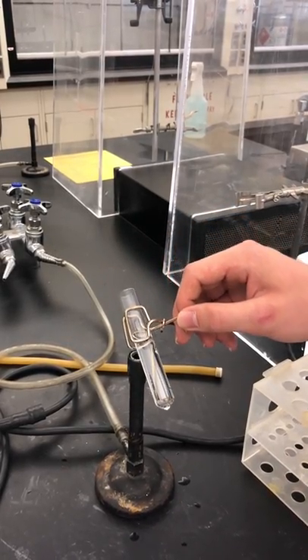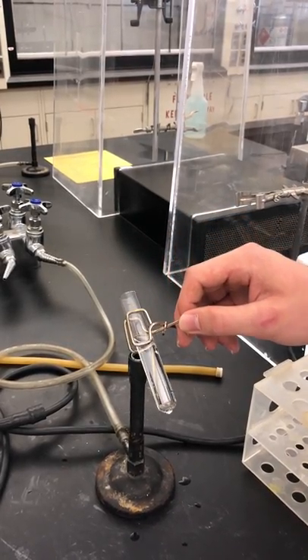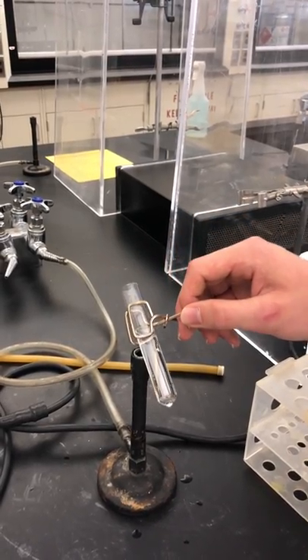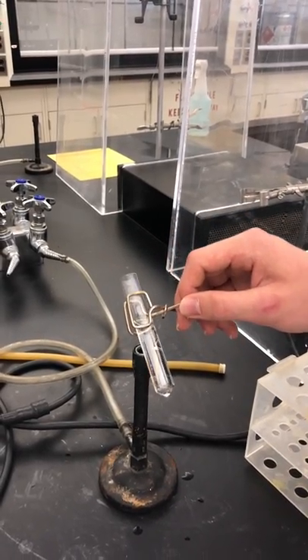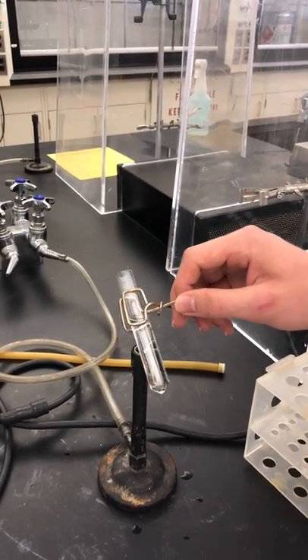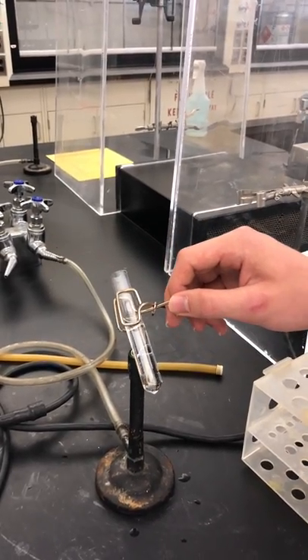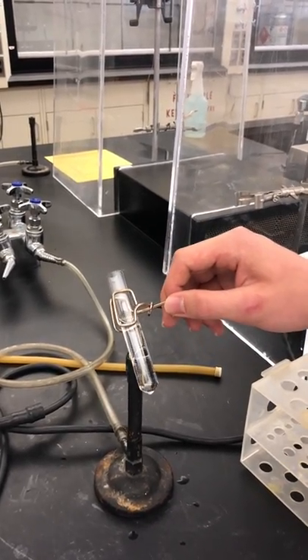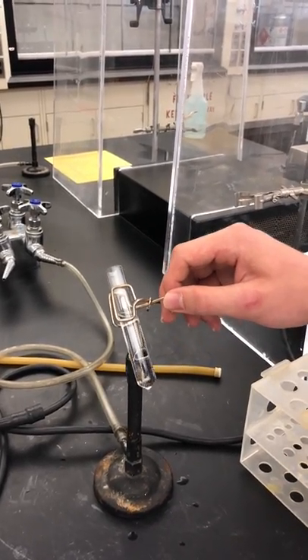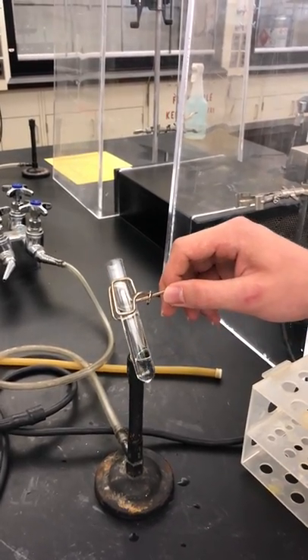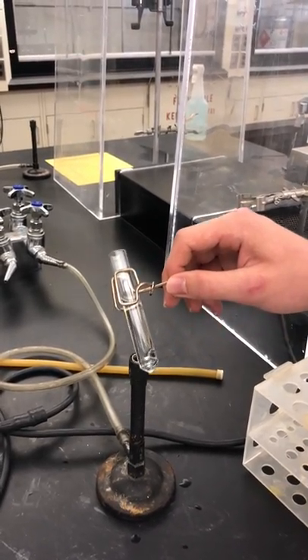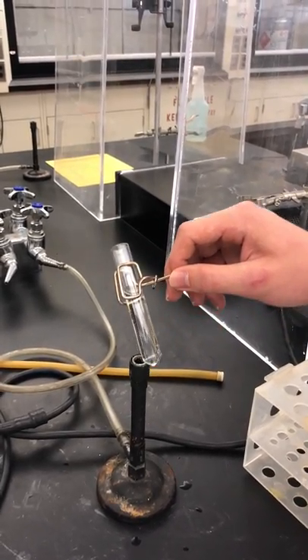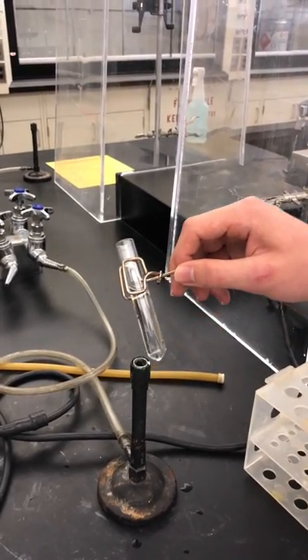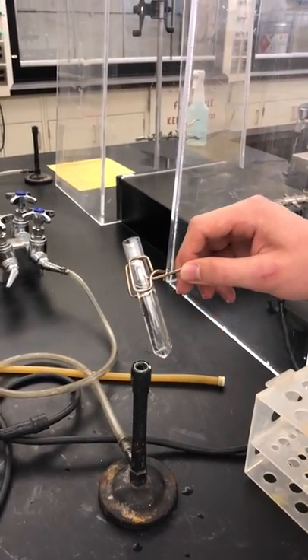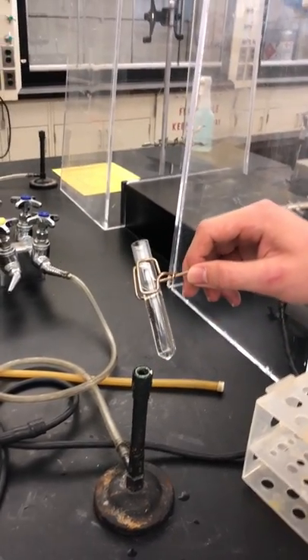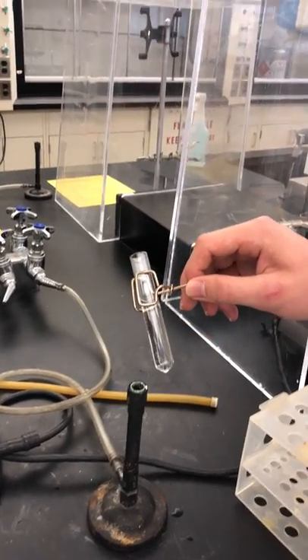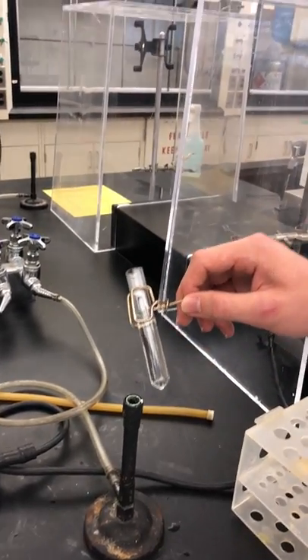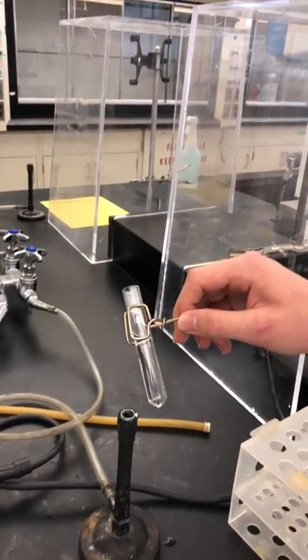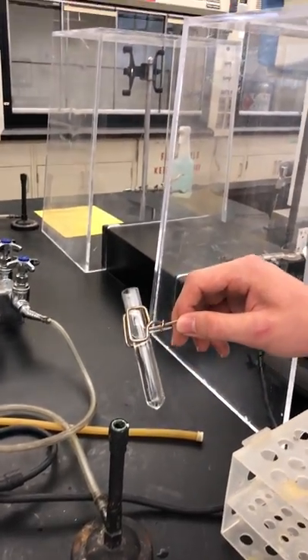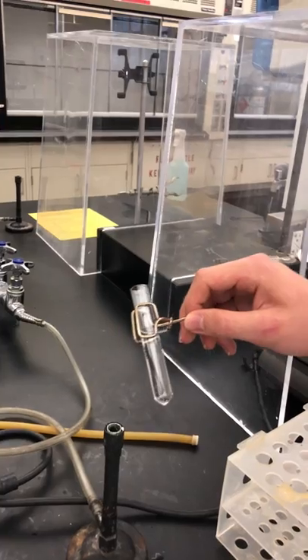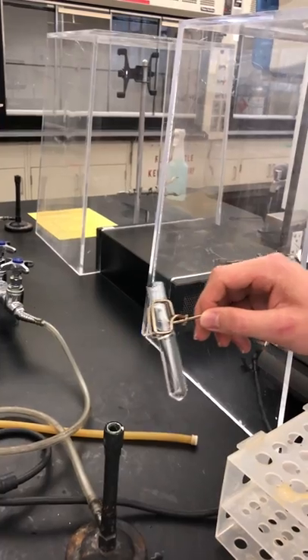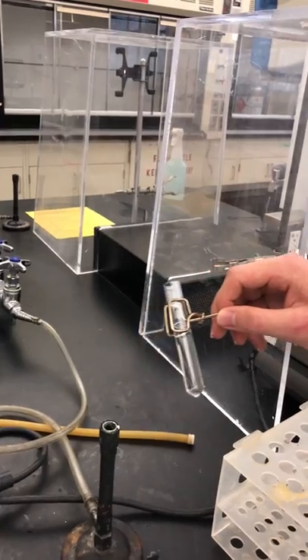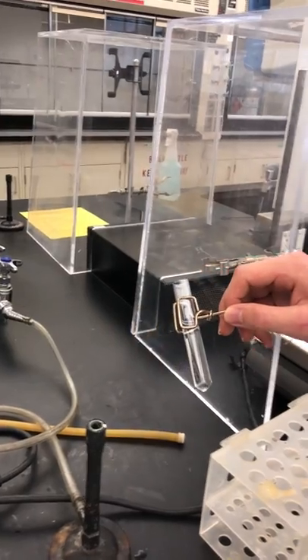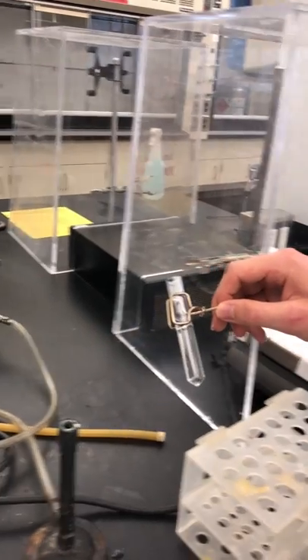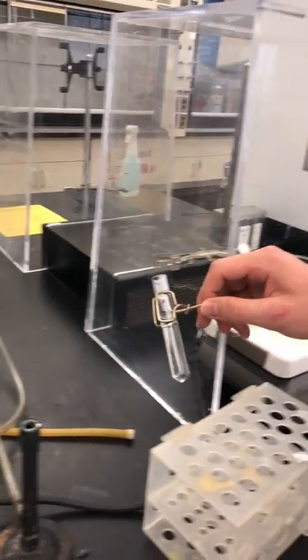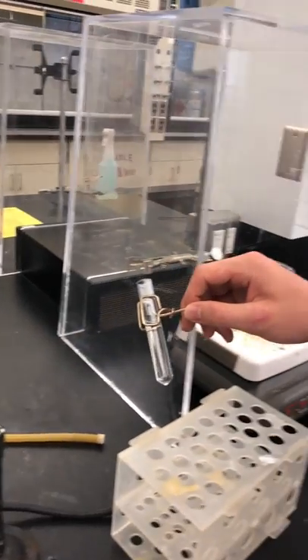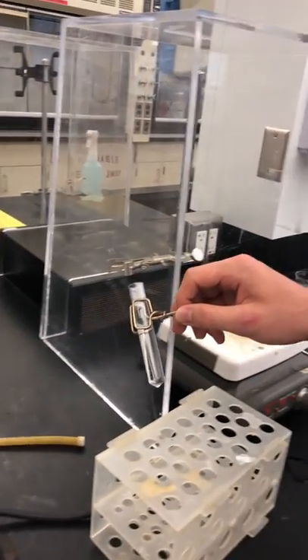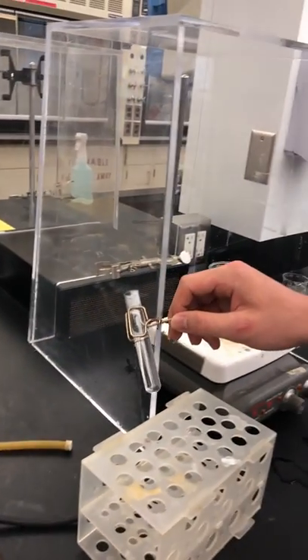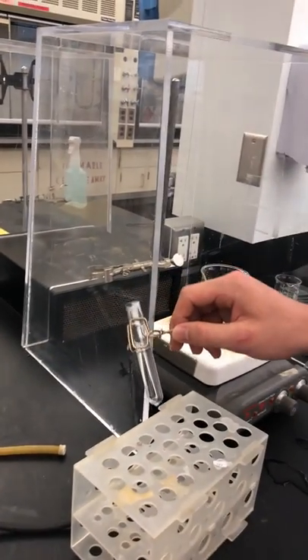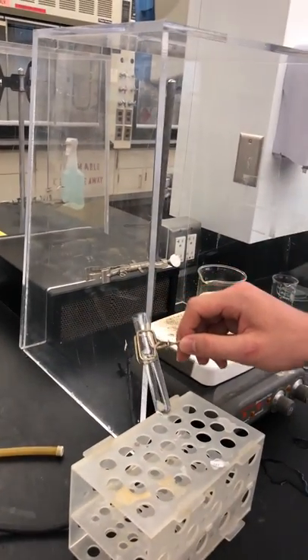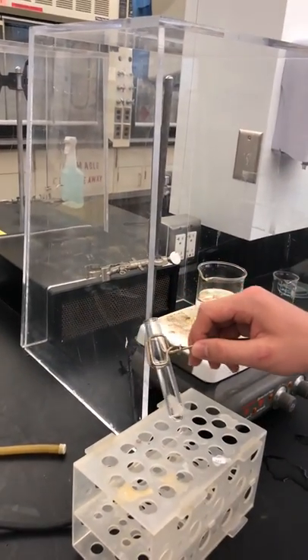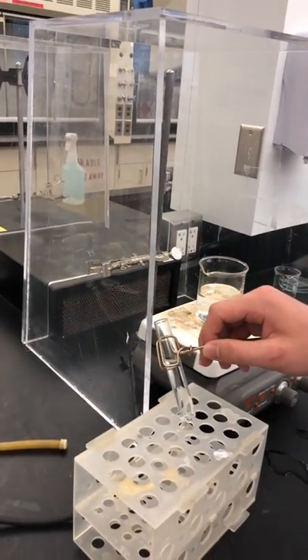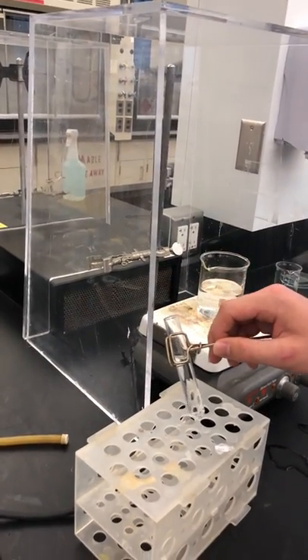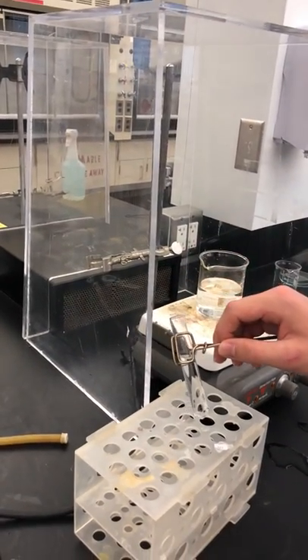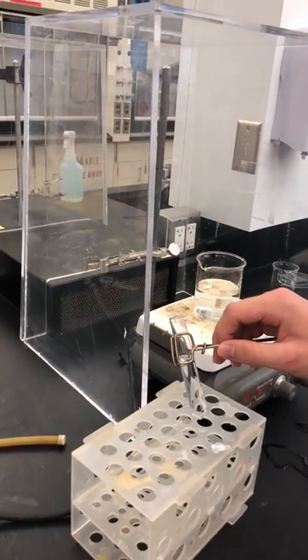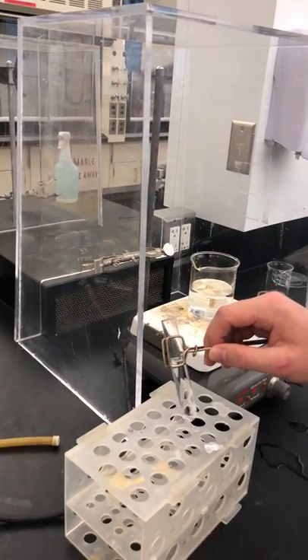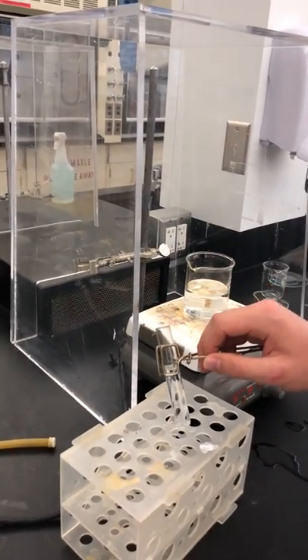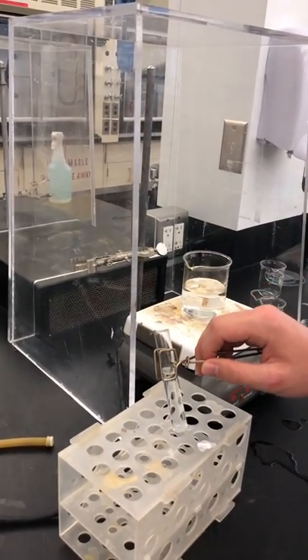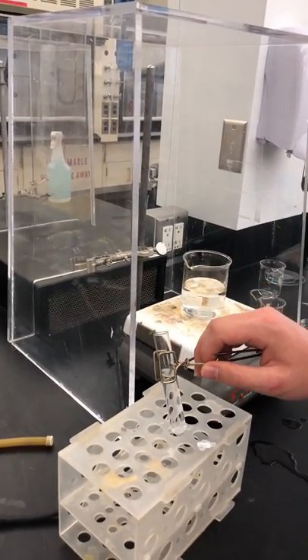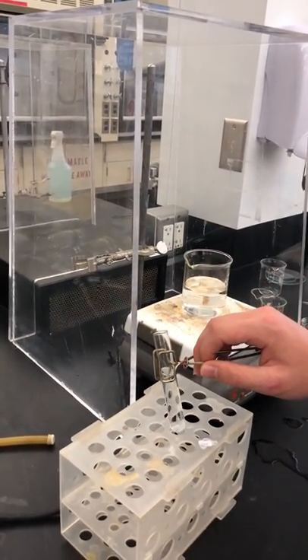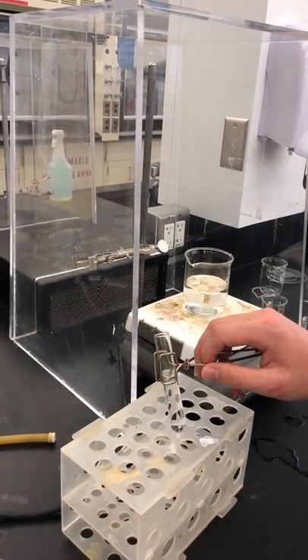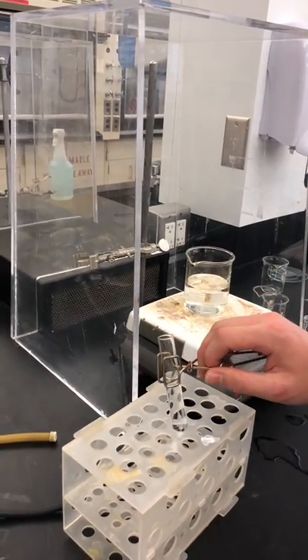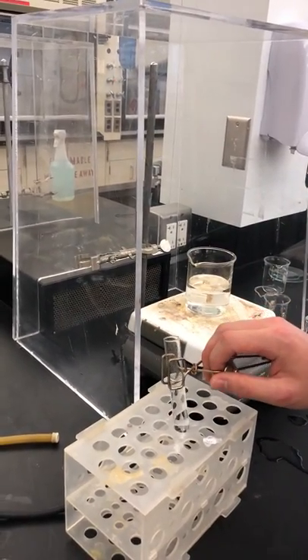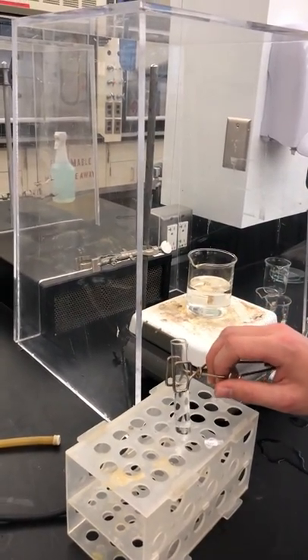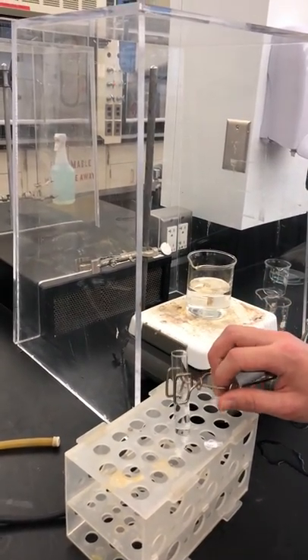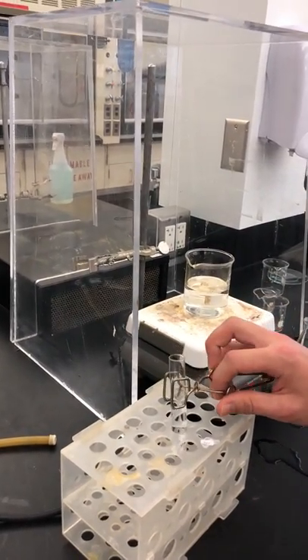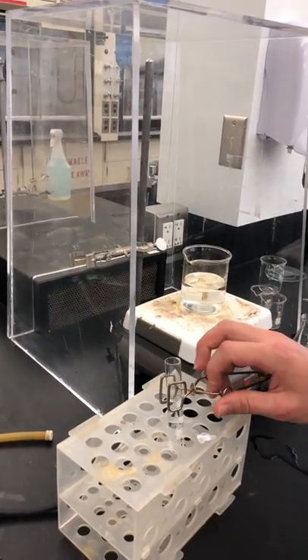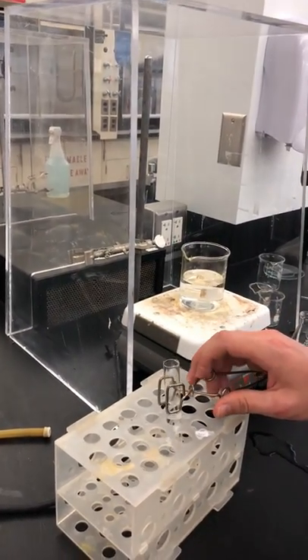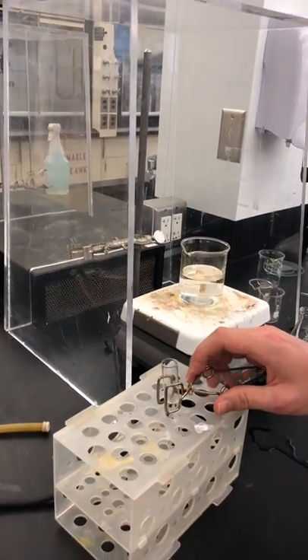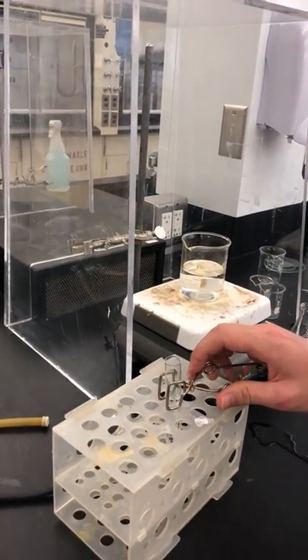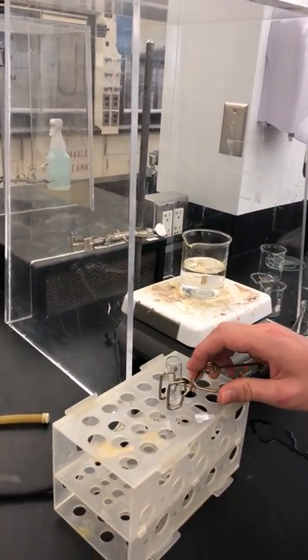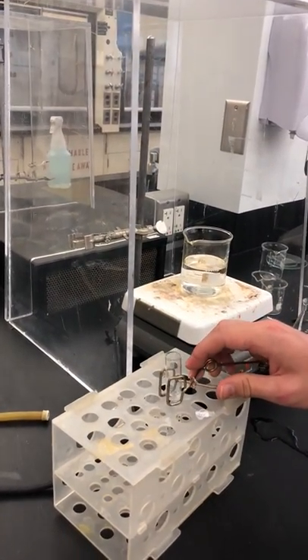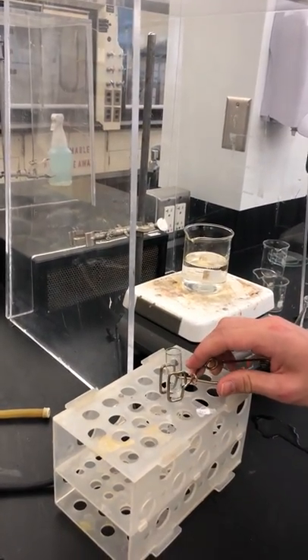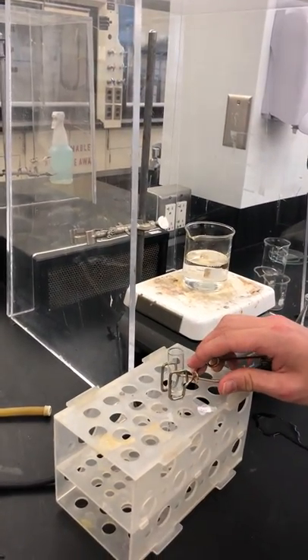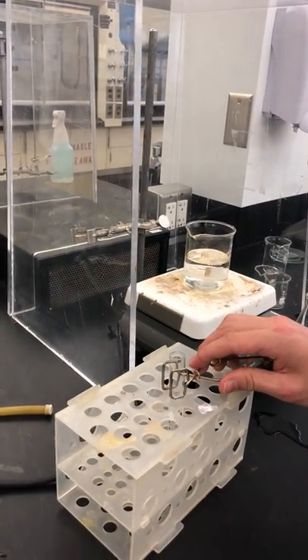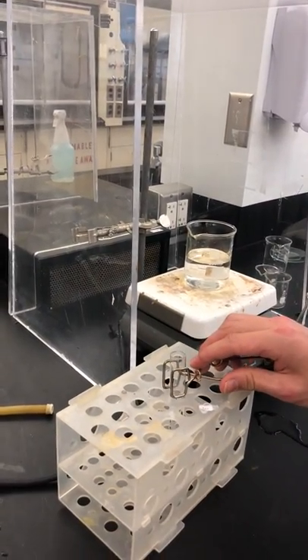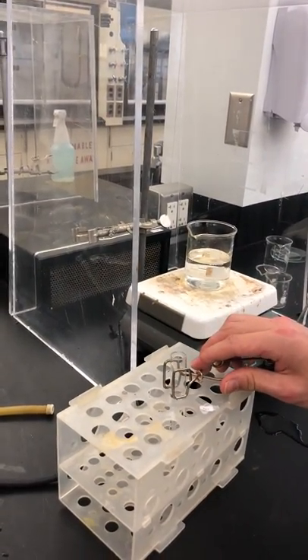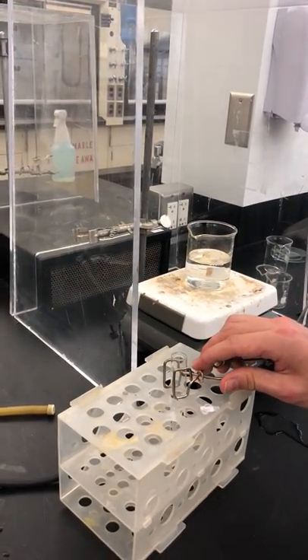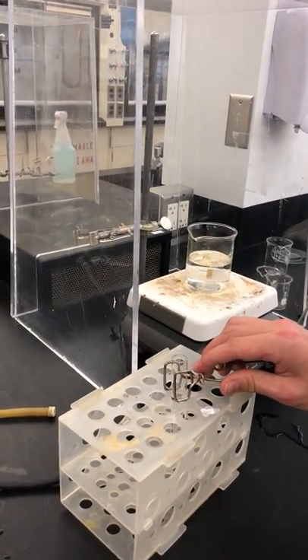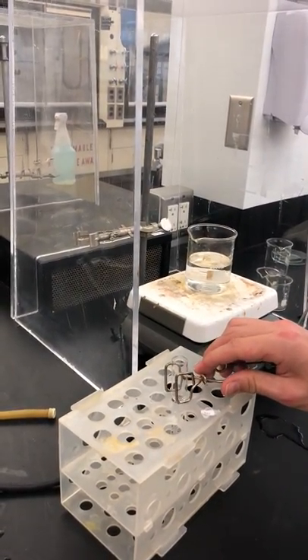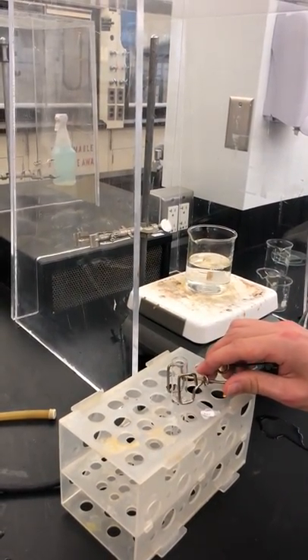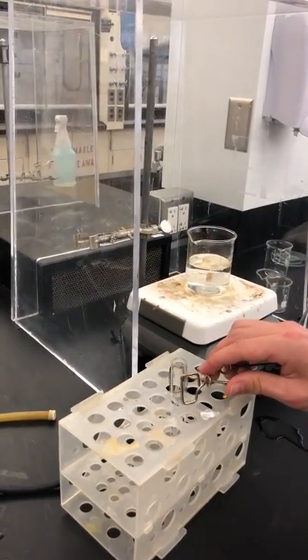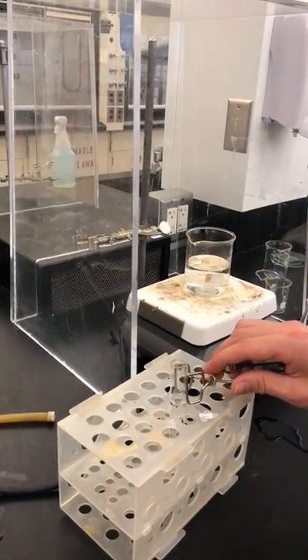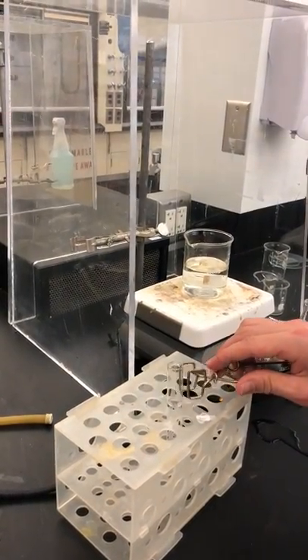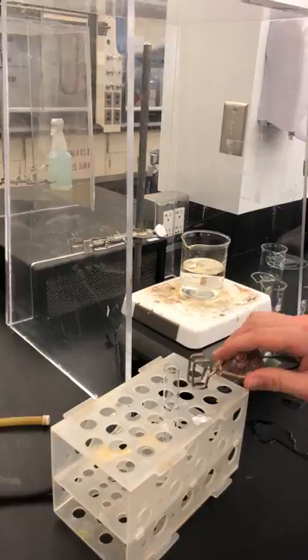Once you're done heating, to cool the test tube you will place it in the test tube rack gently and release with your test tube clamp.